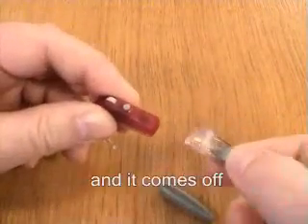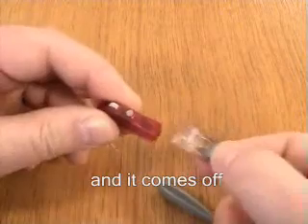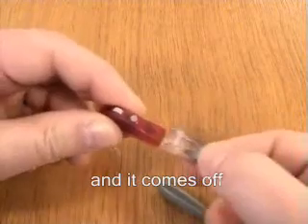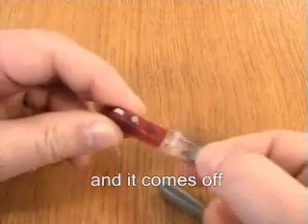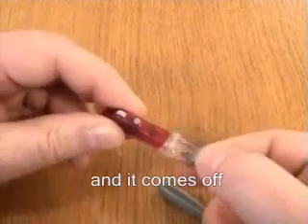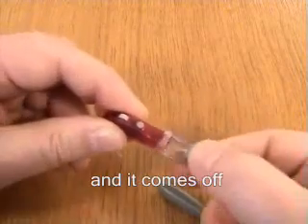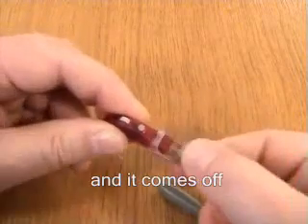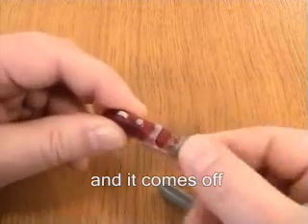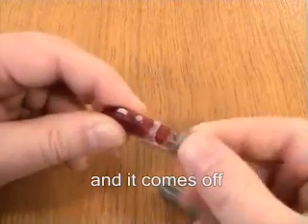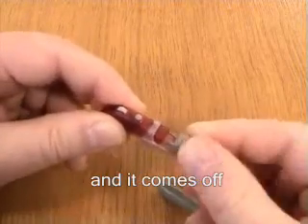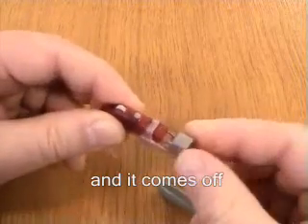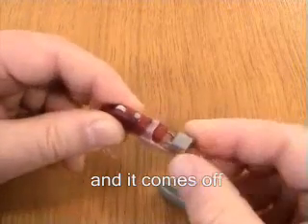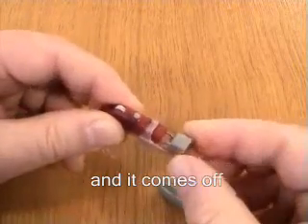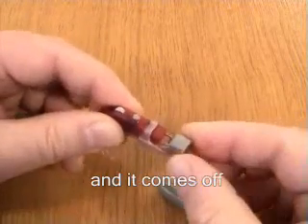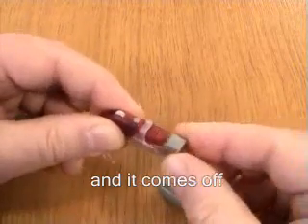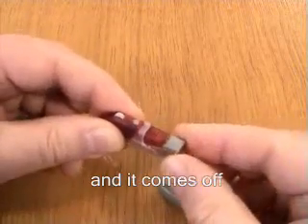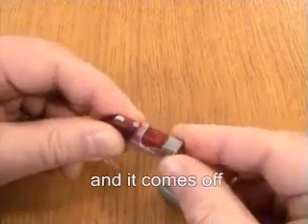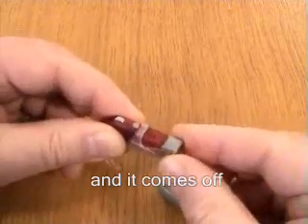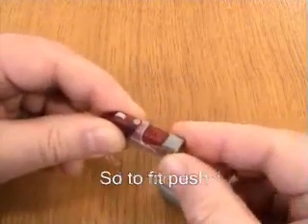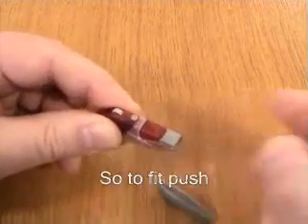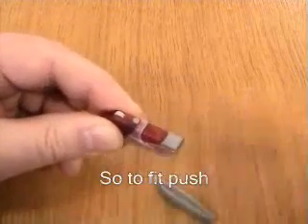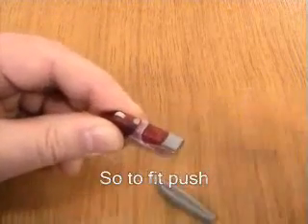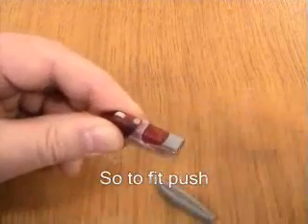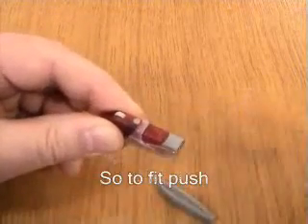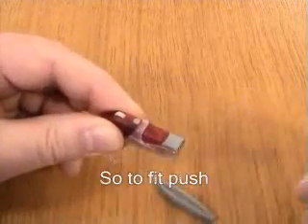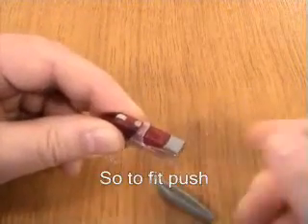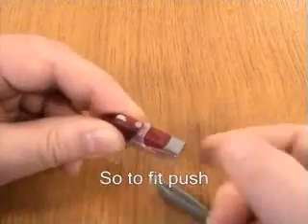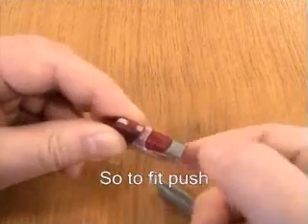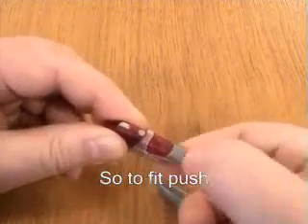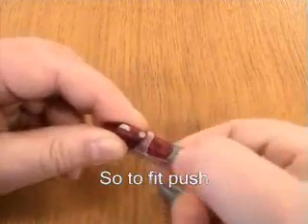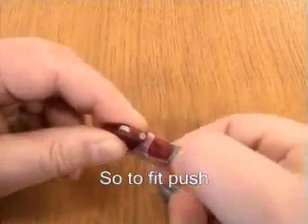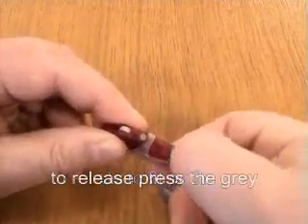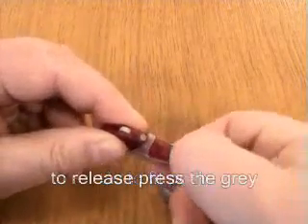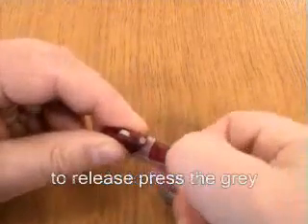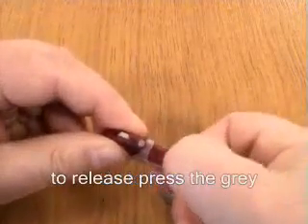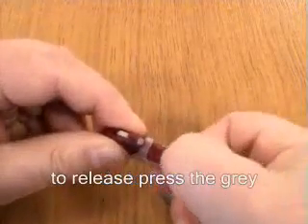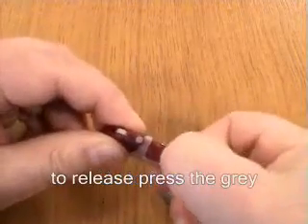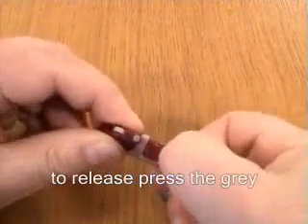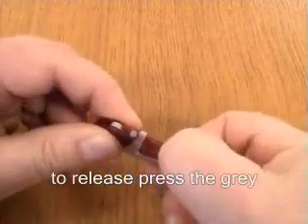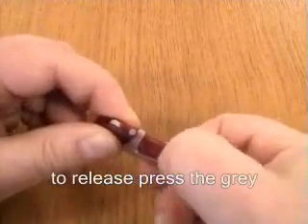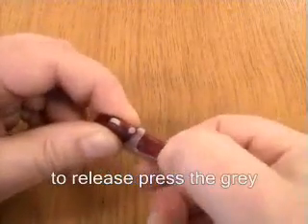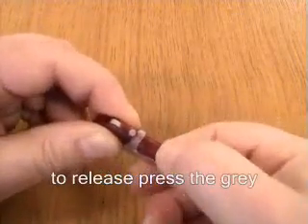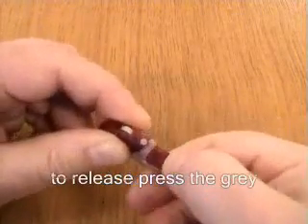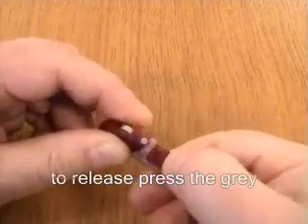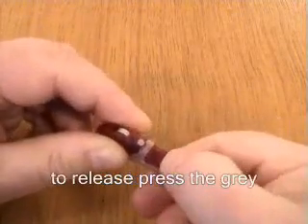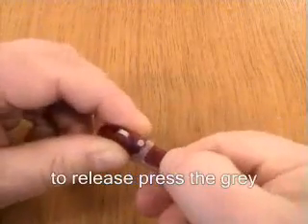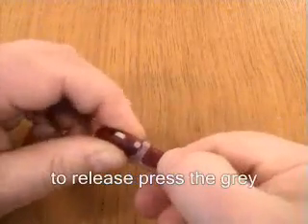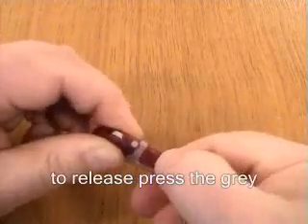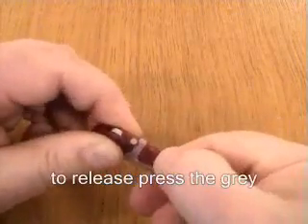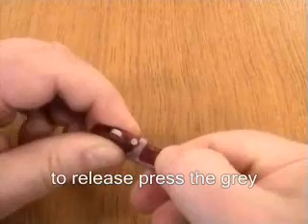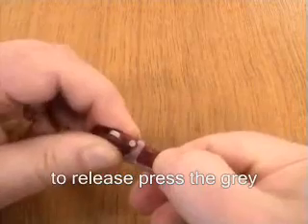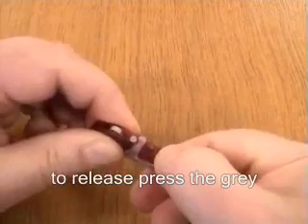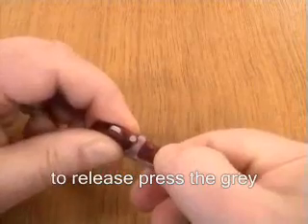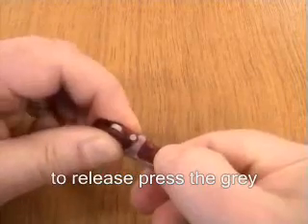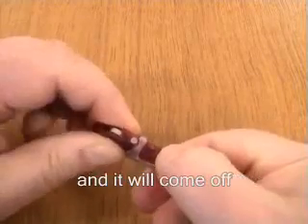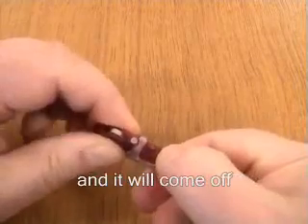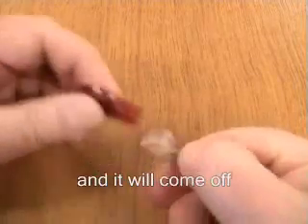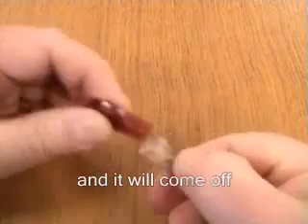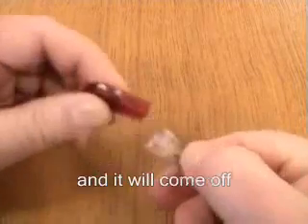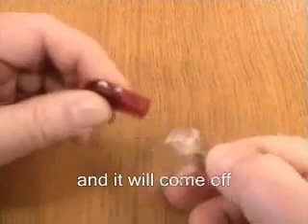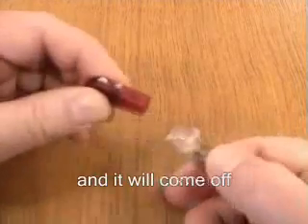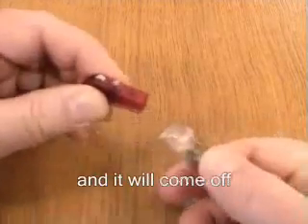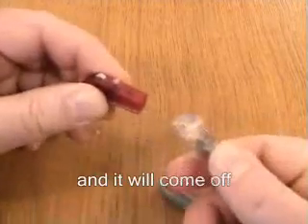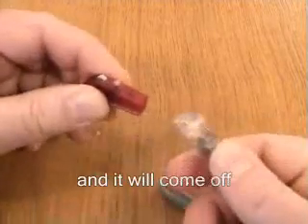So to fit, push. To release, press the grey and it will come off.